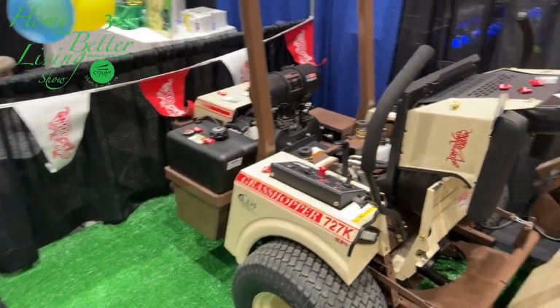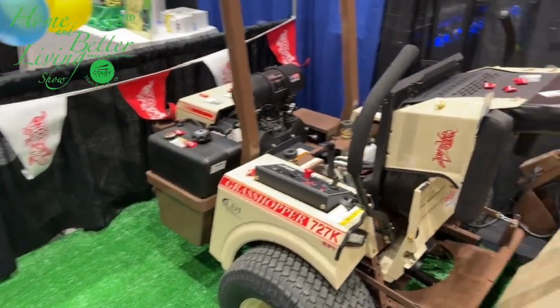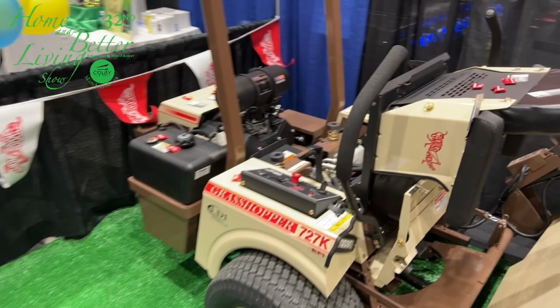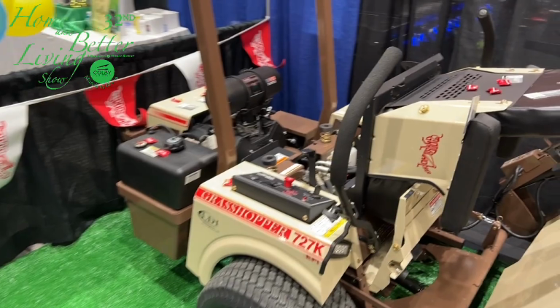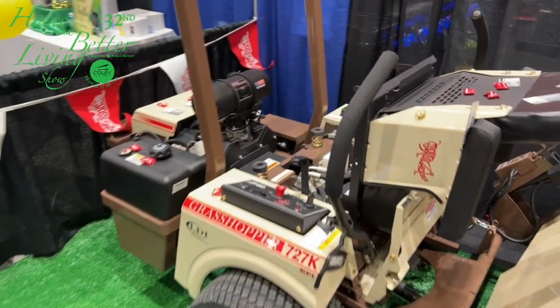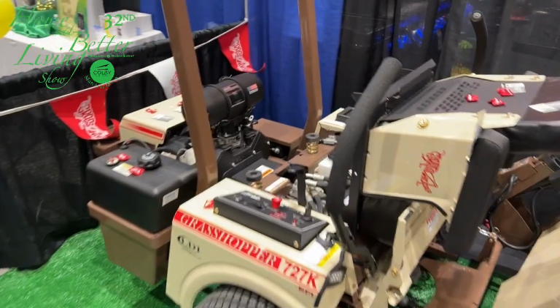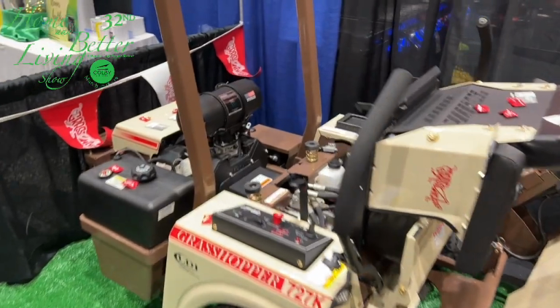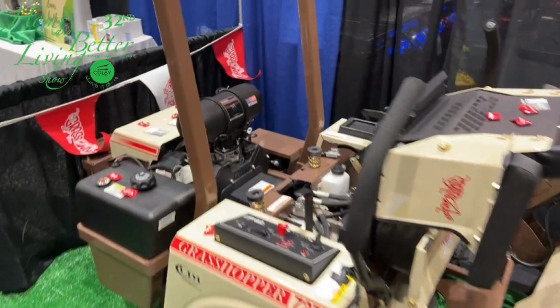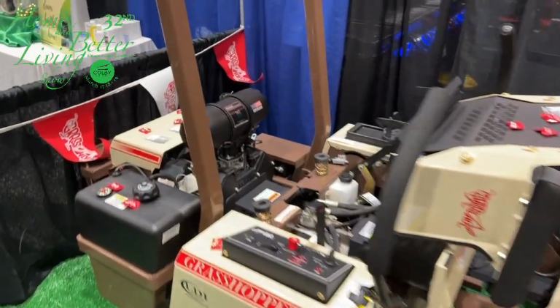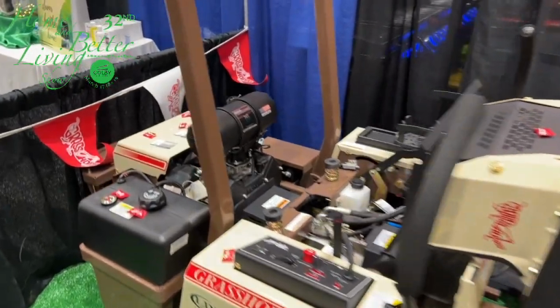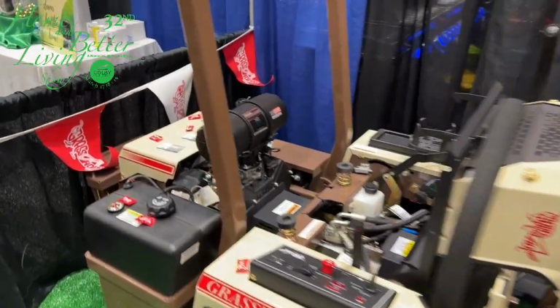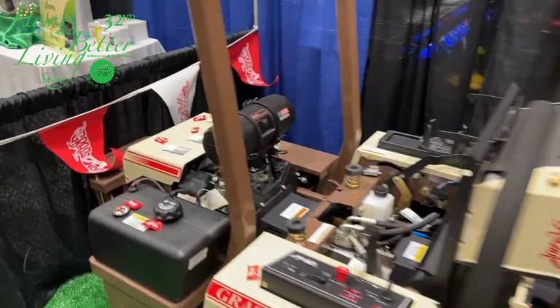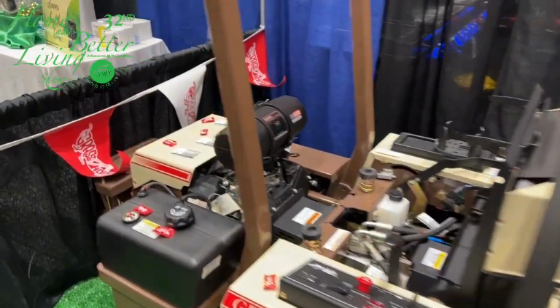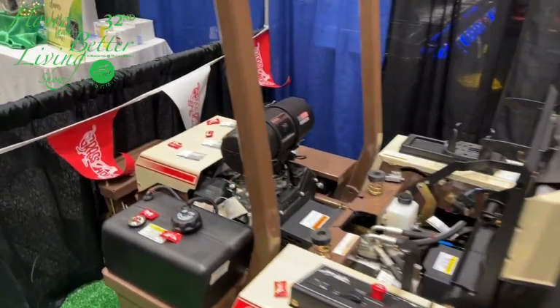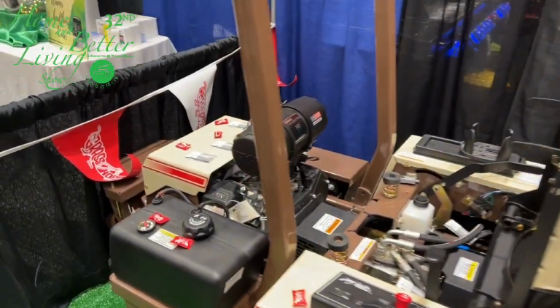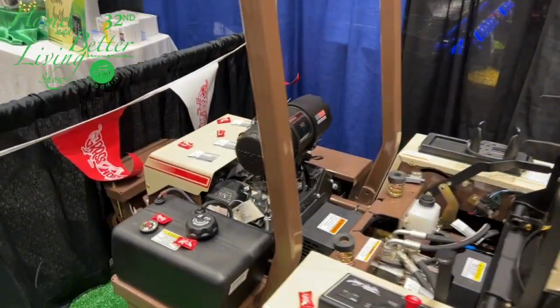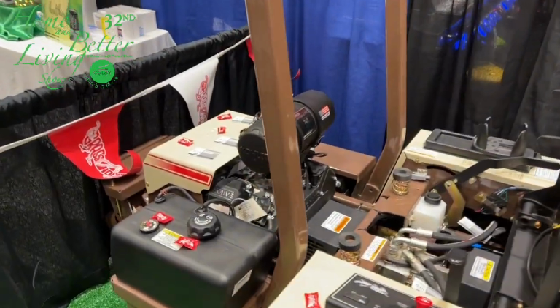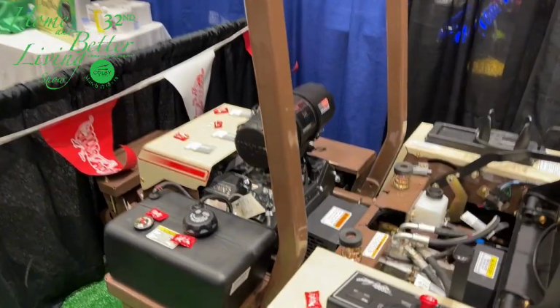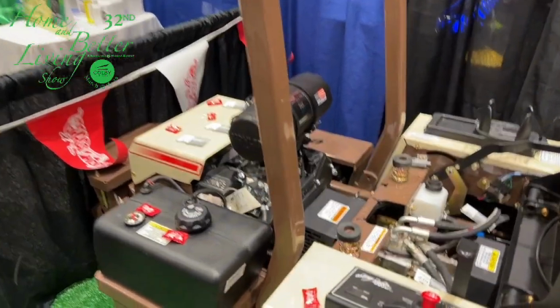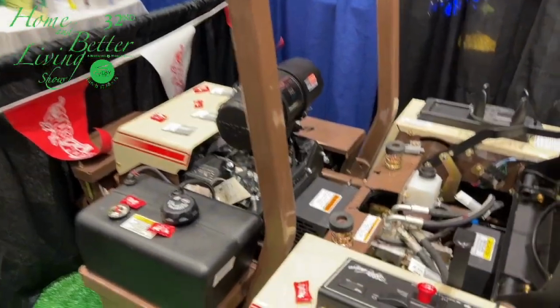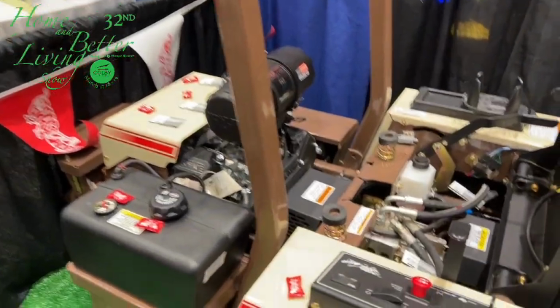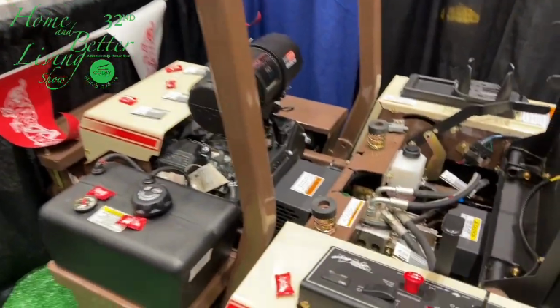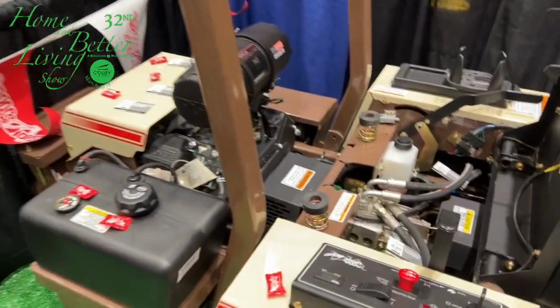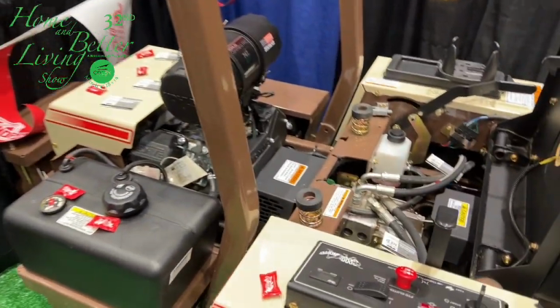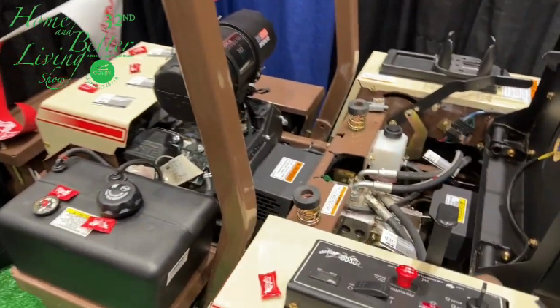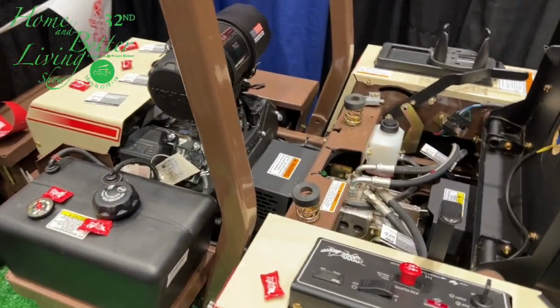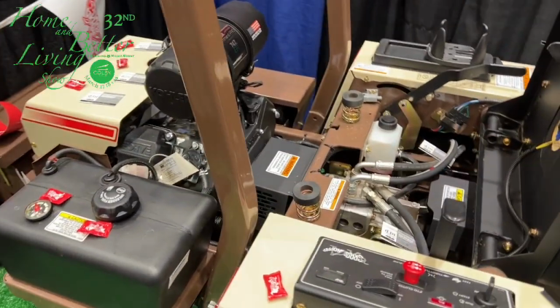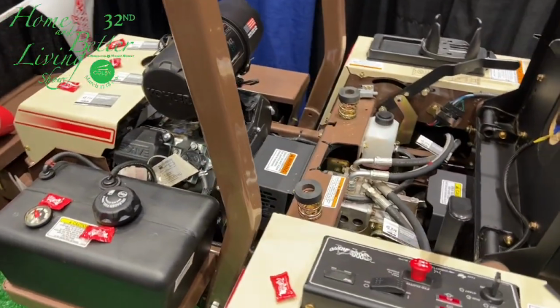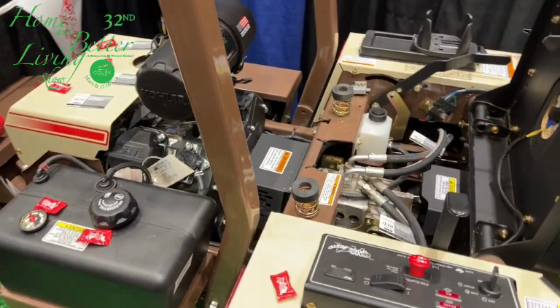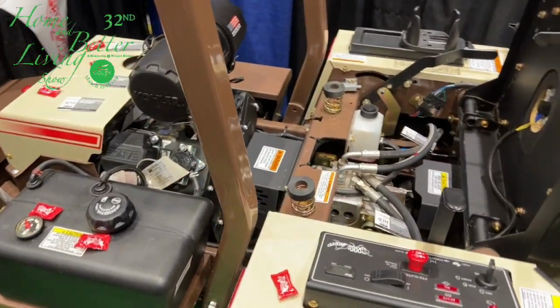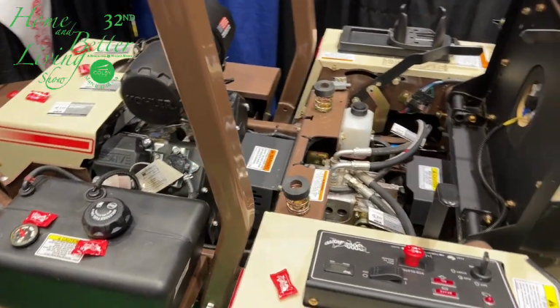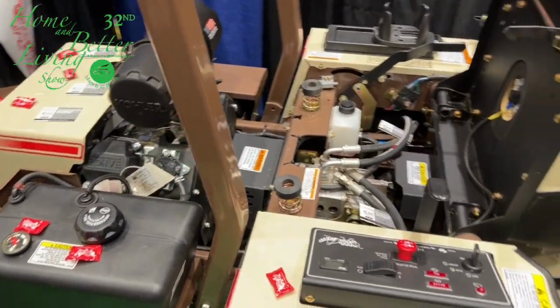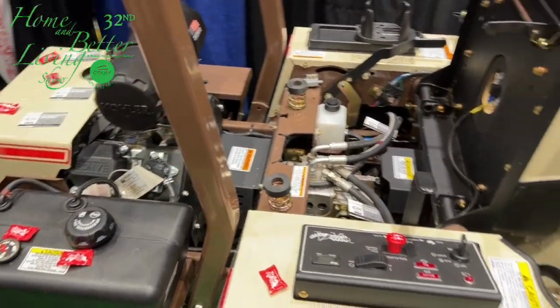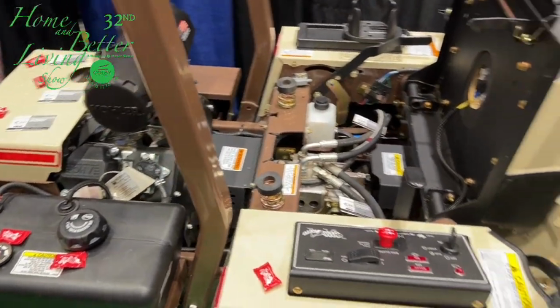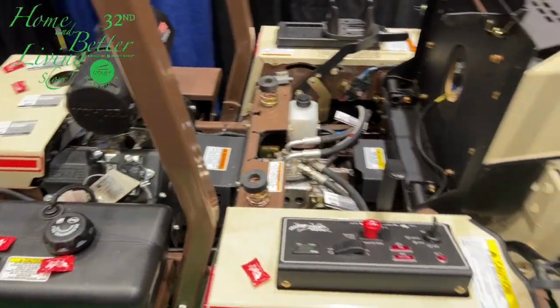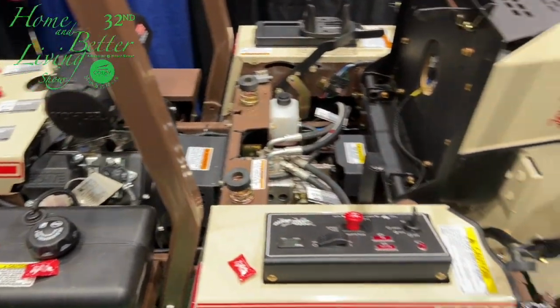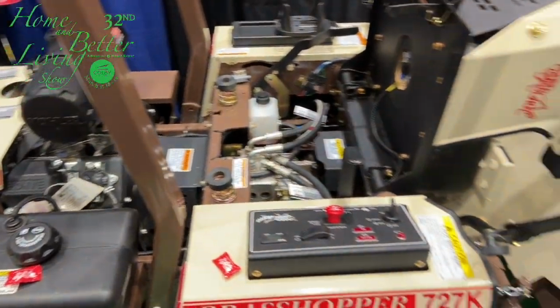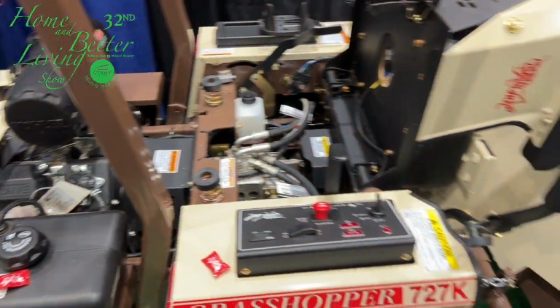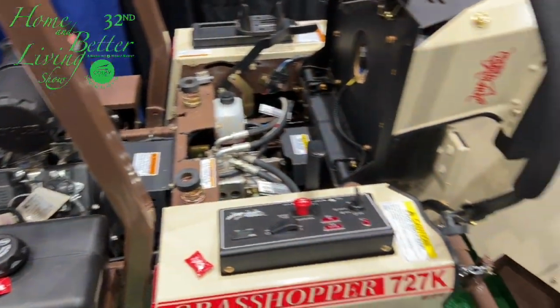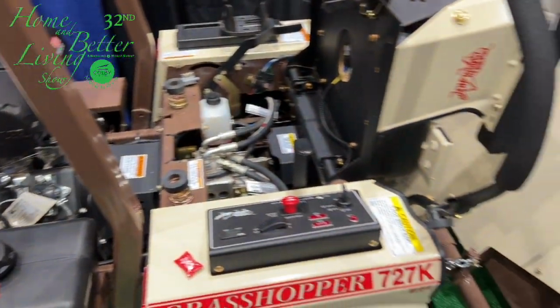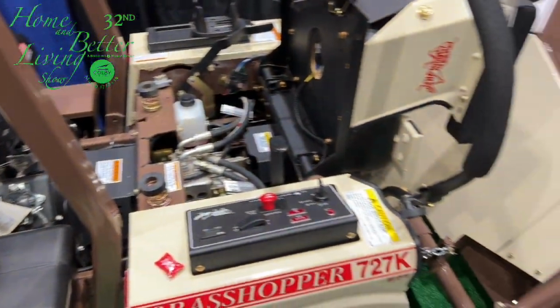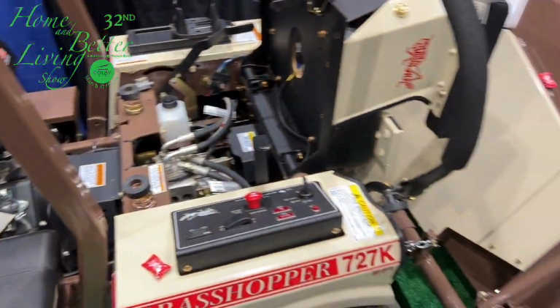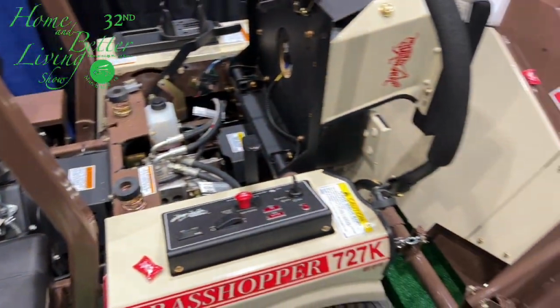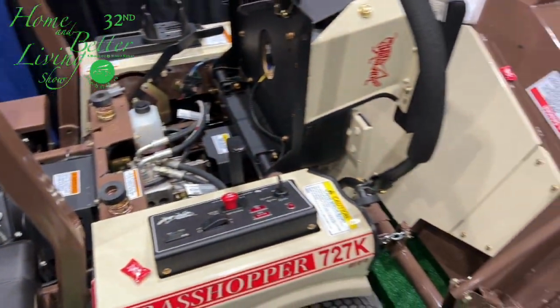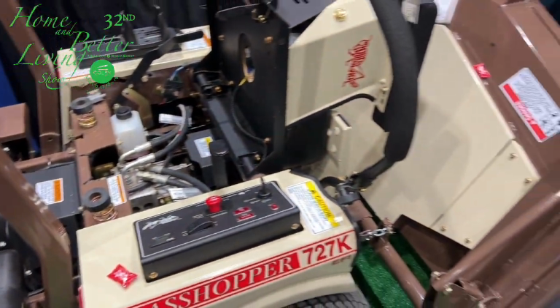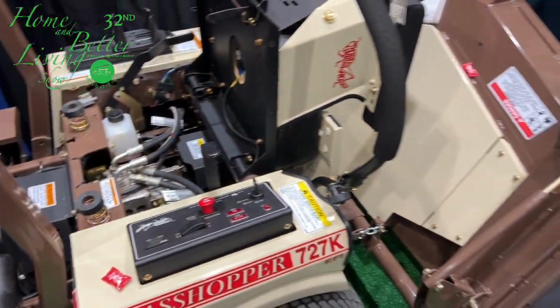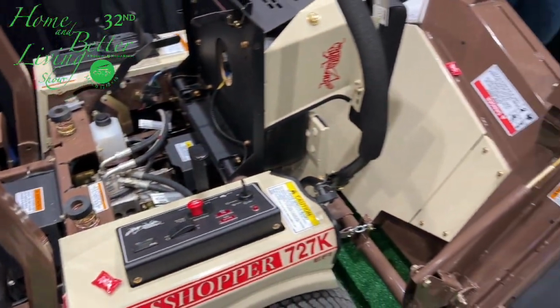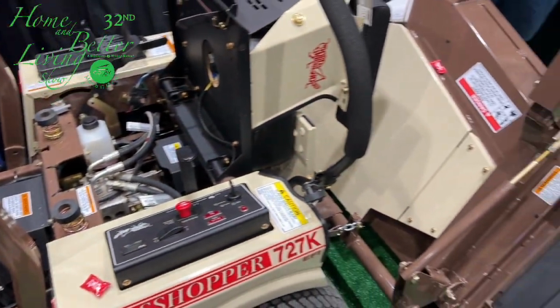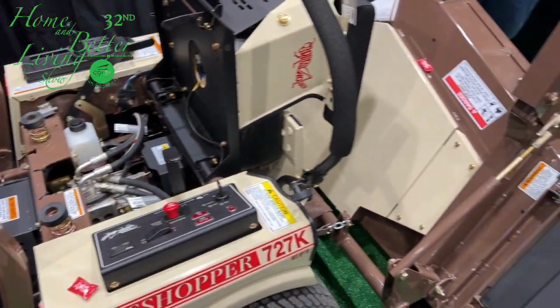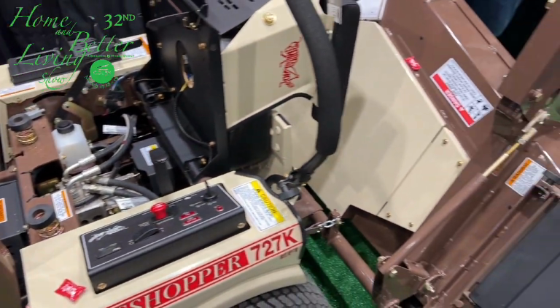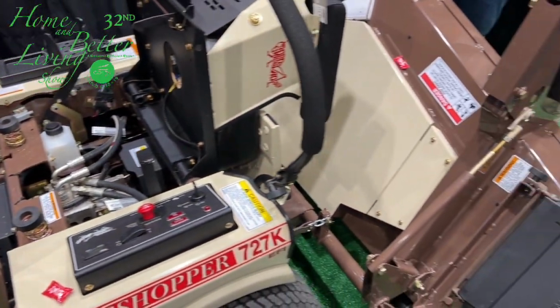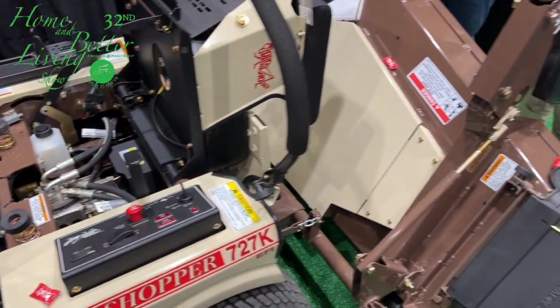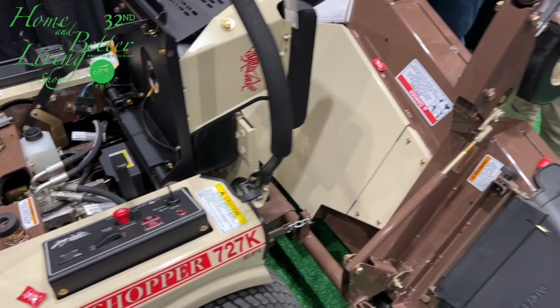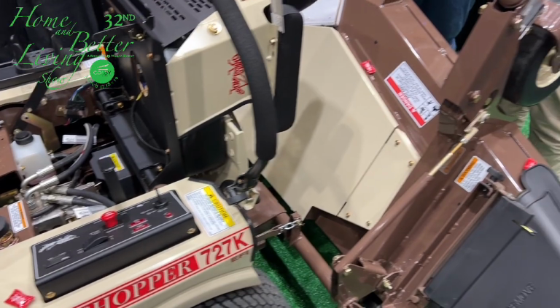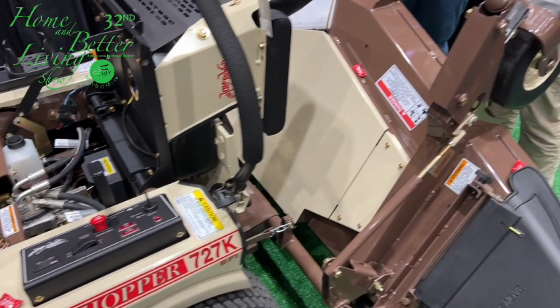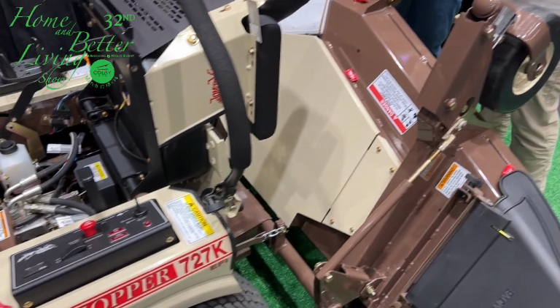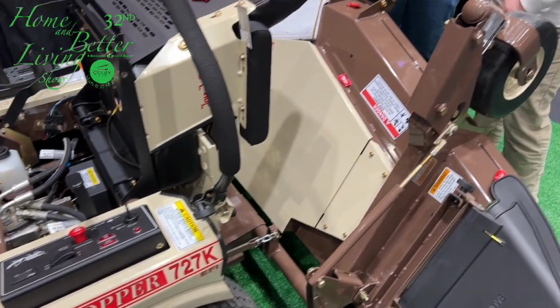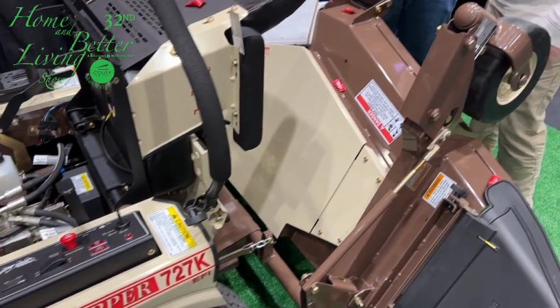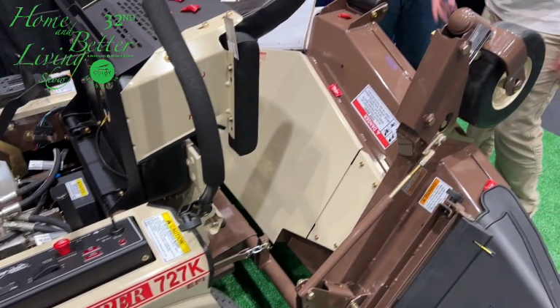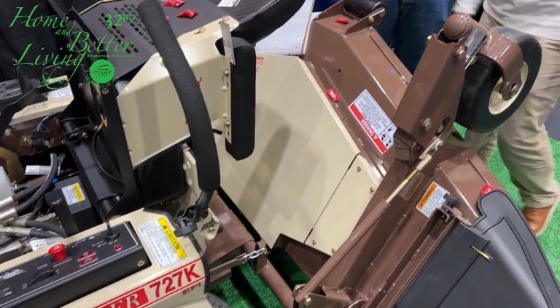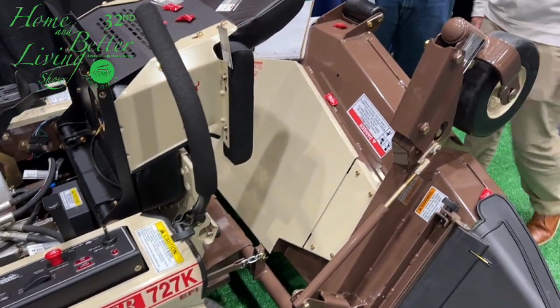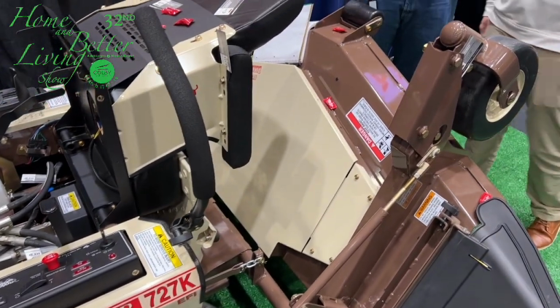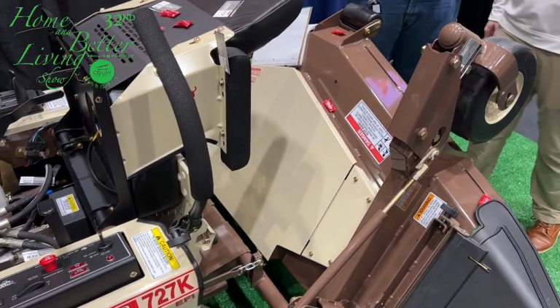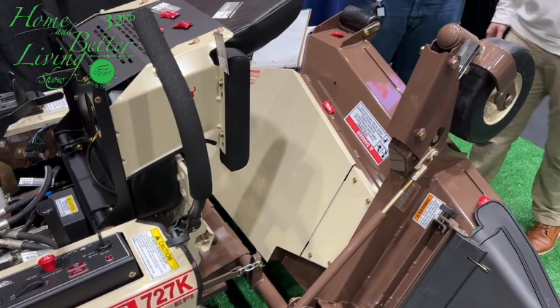Now, this one's already sold, but he's got plenty more that he can sell you. Most definitely. Tell us, what's the benefit of owning a Grasshopper mower, Max?